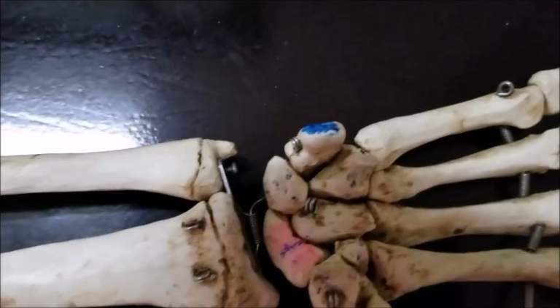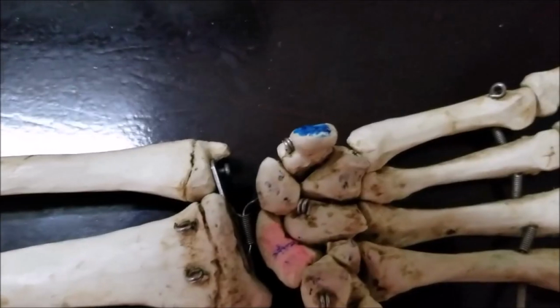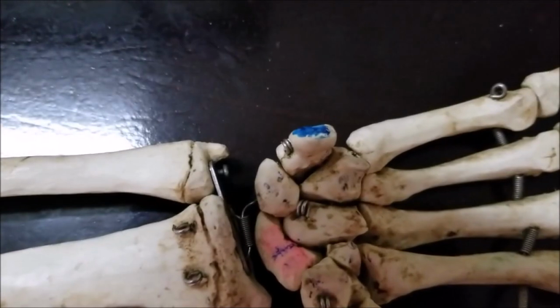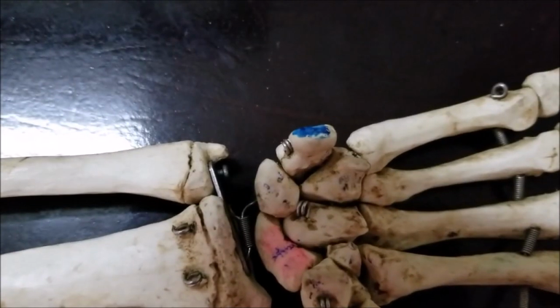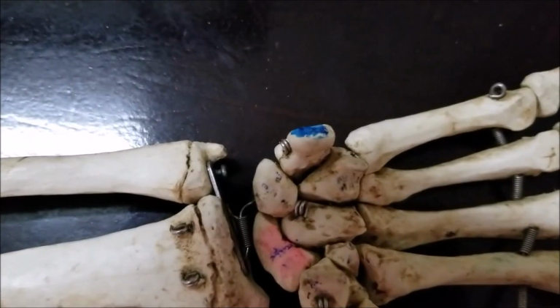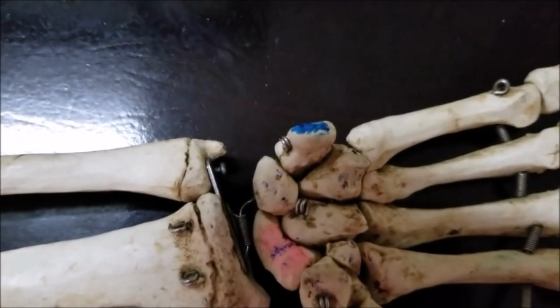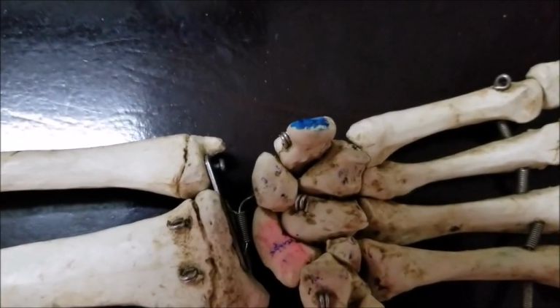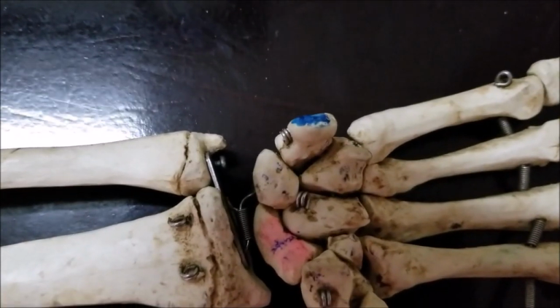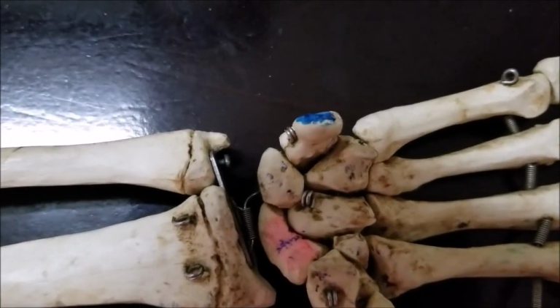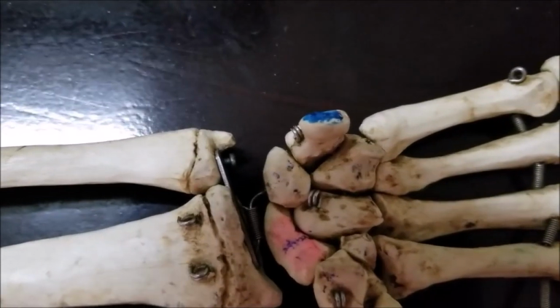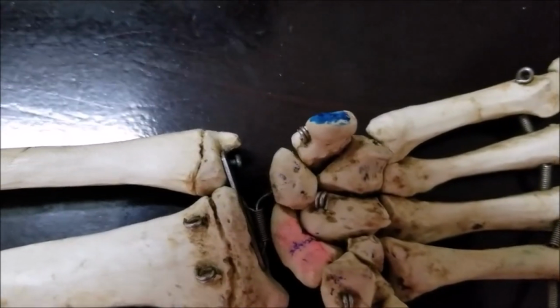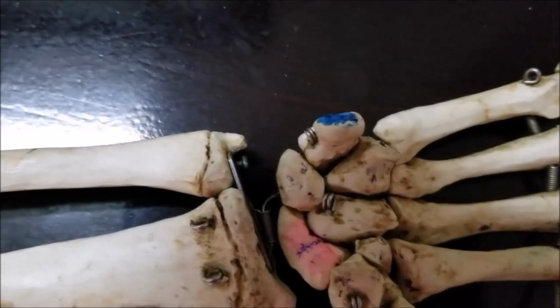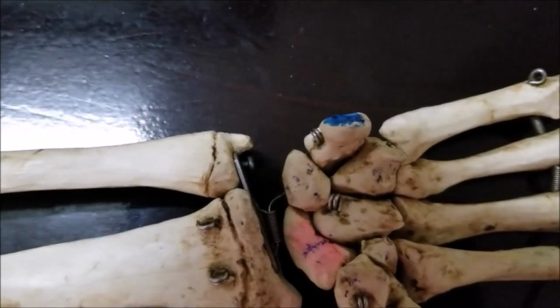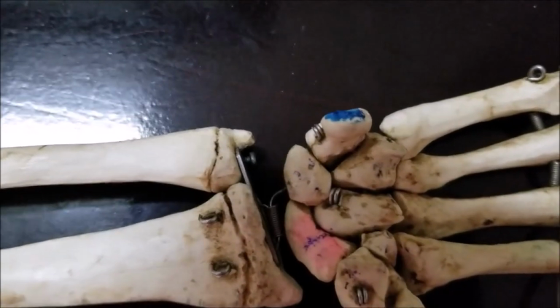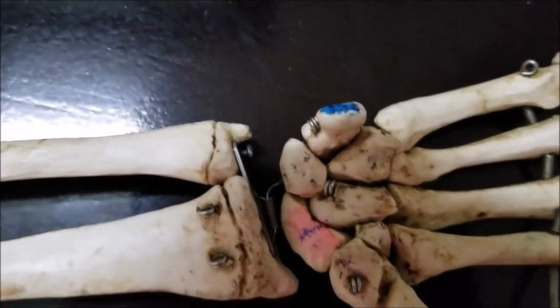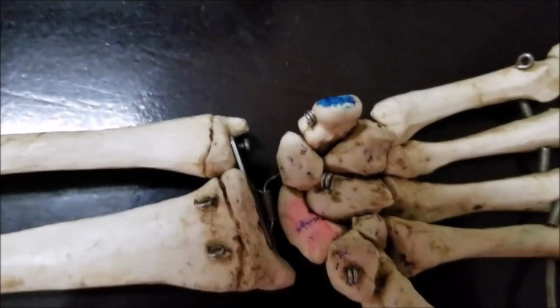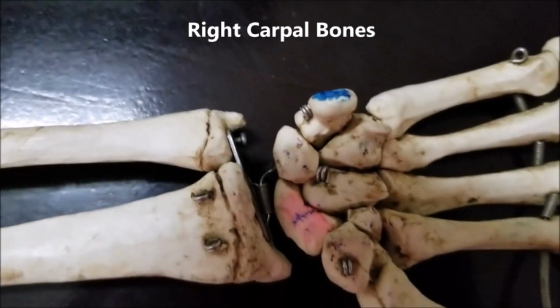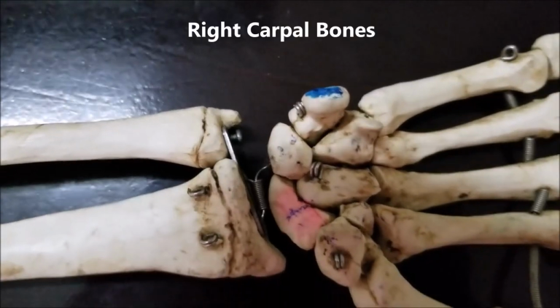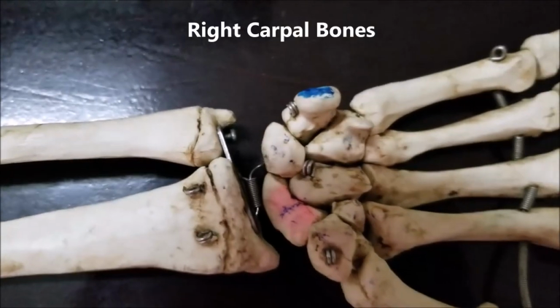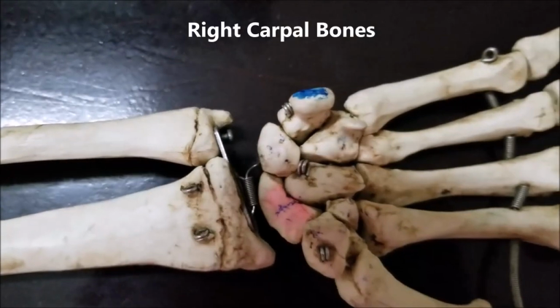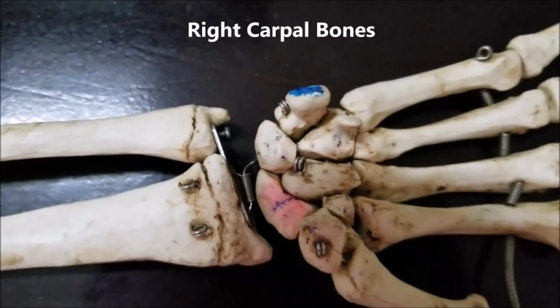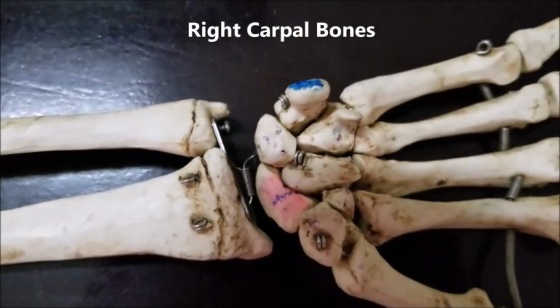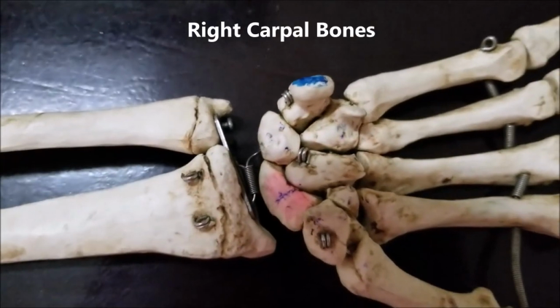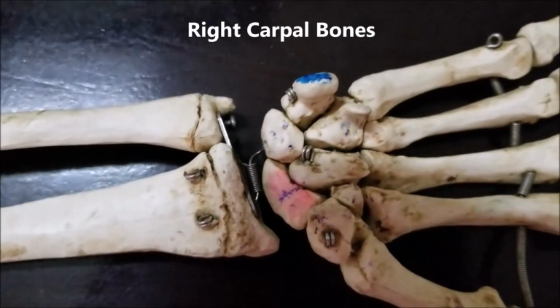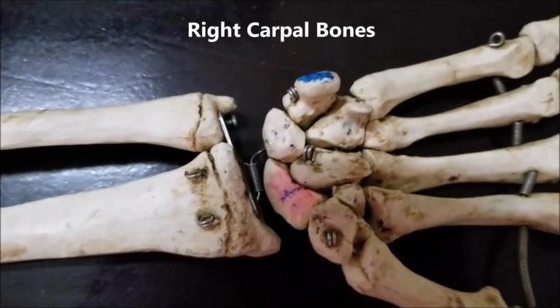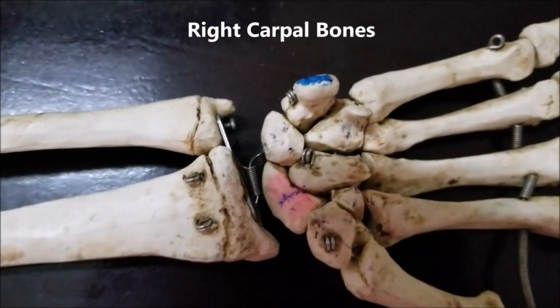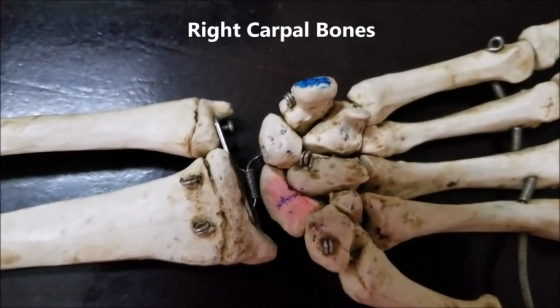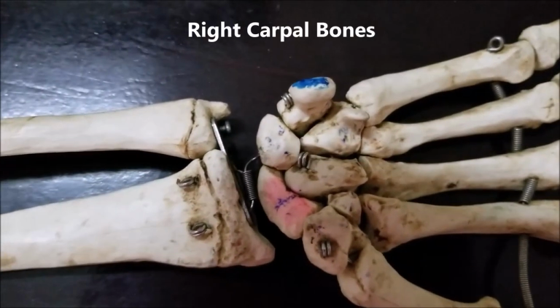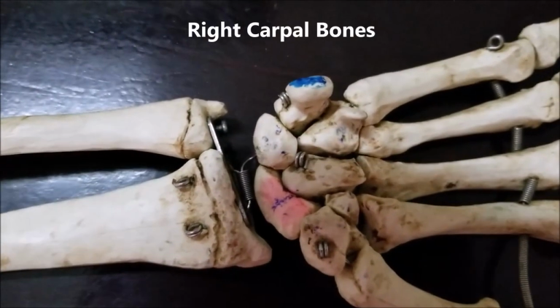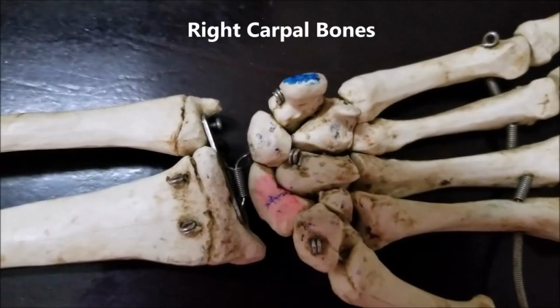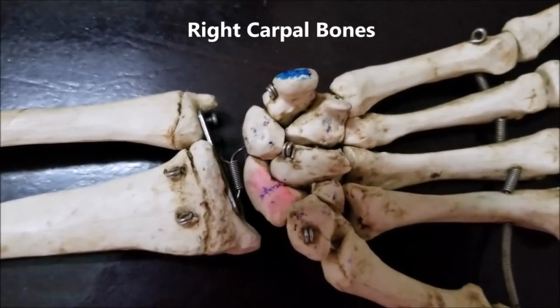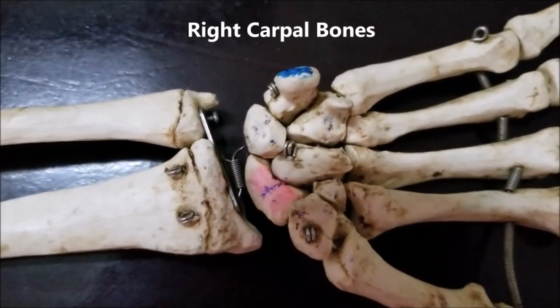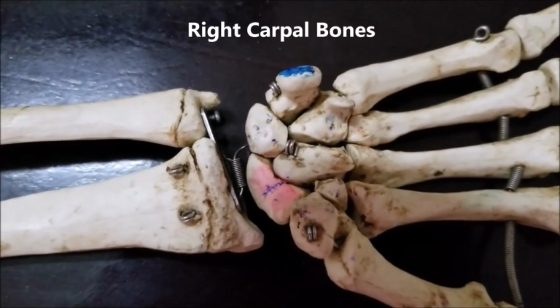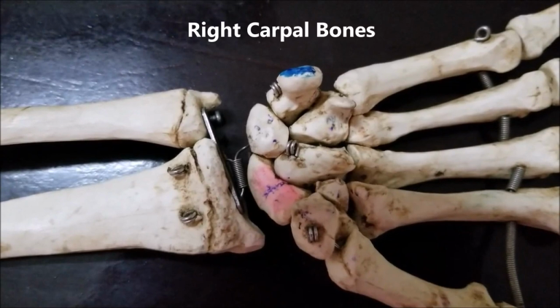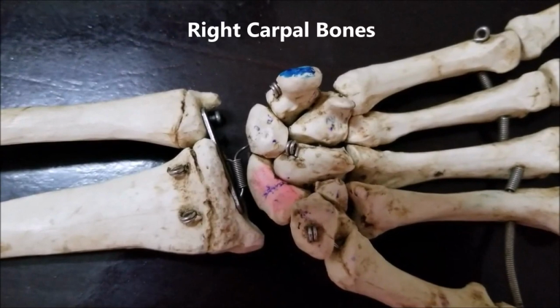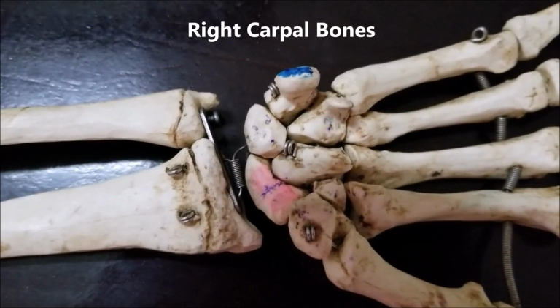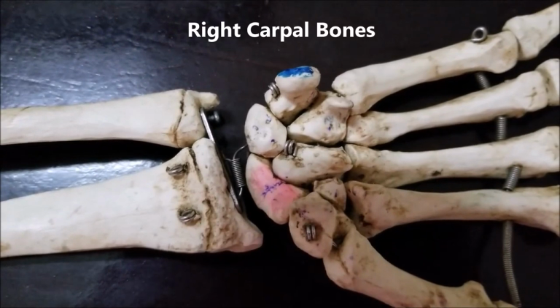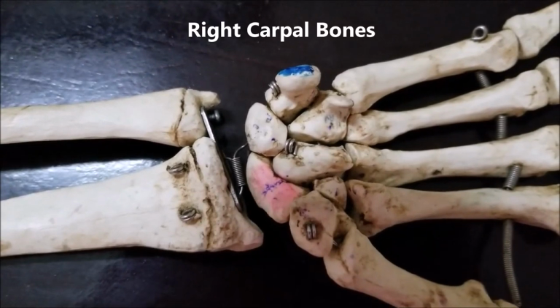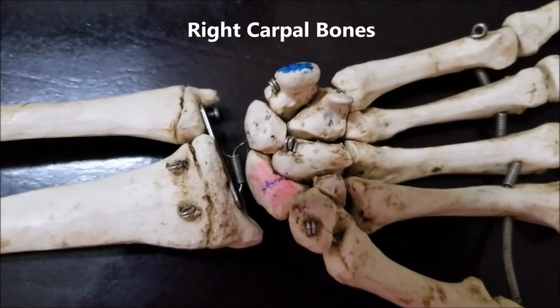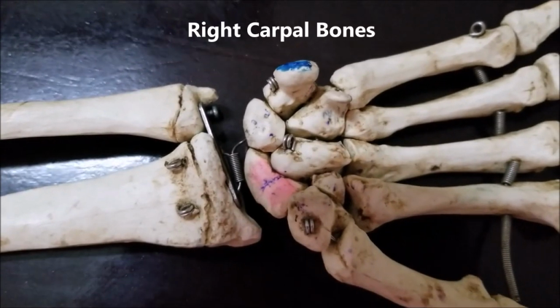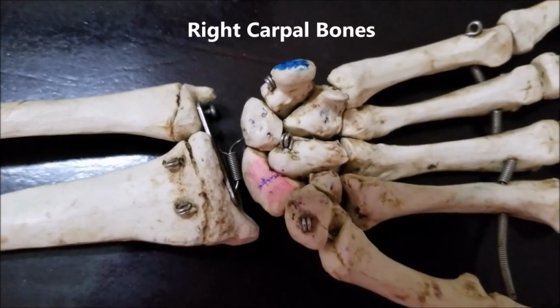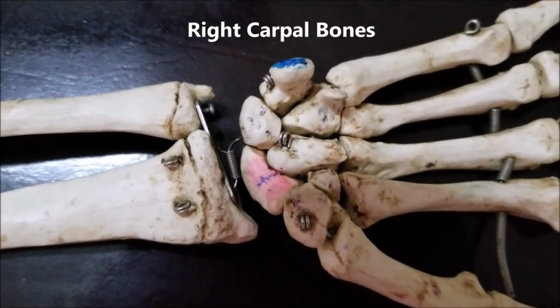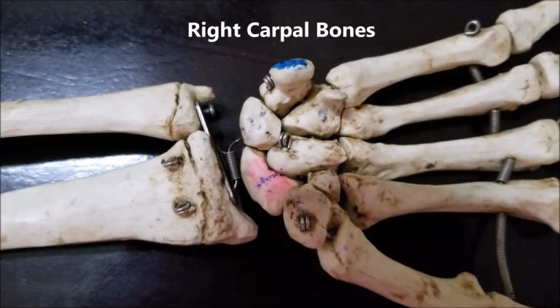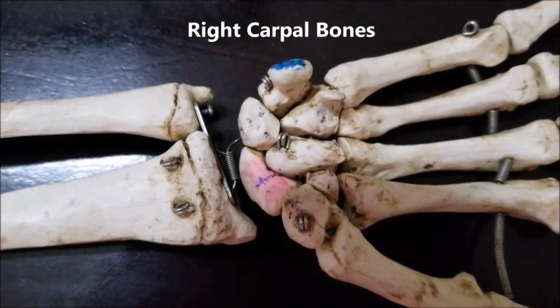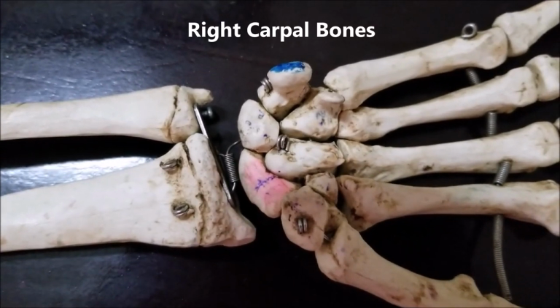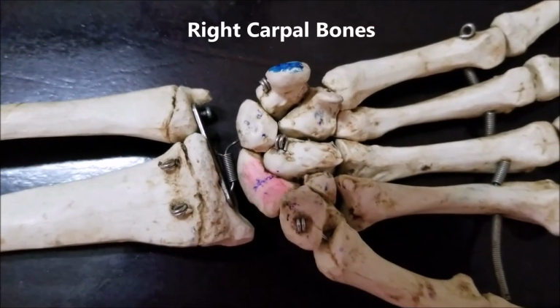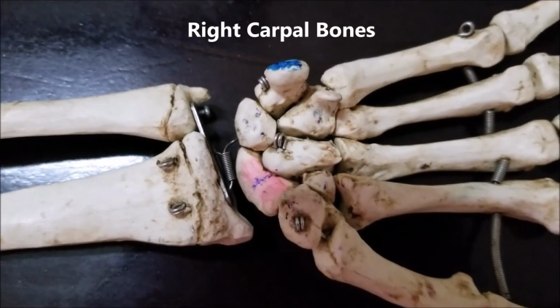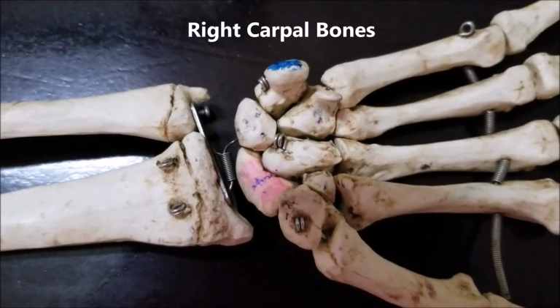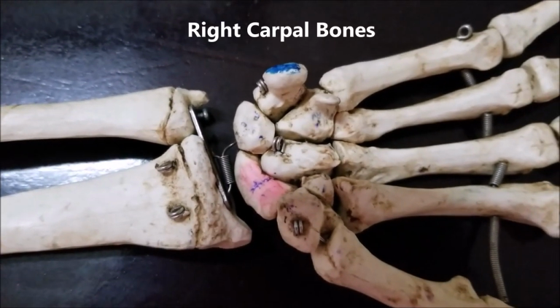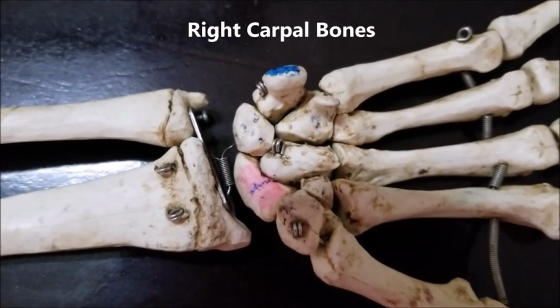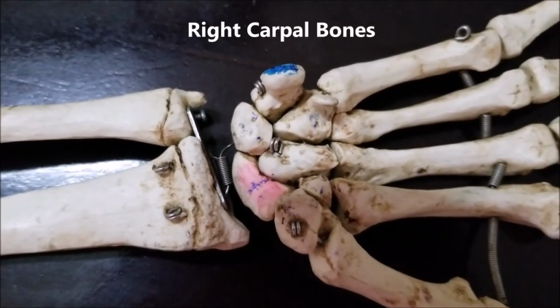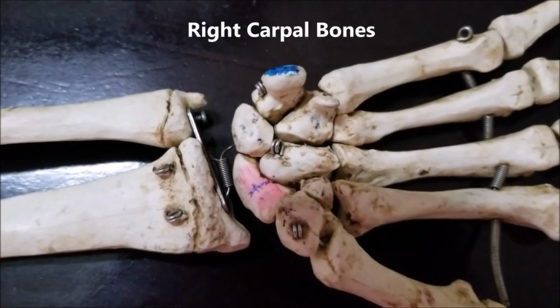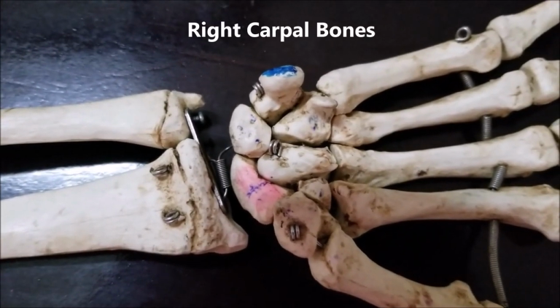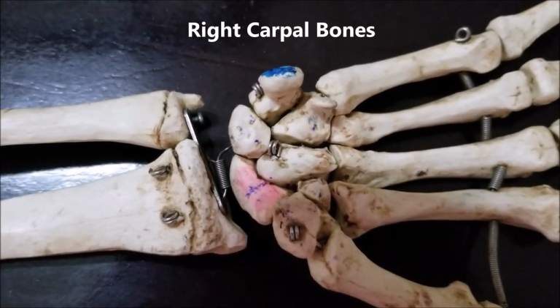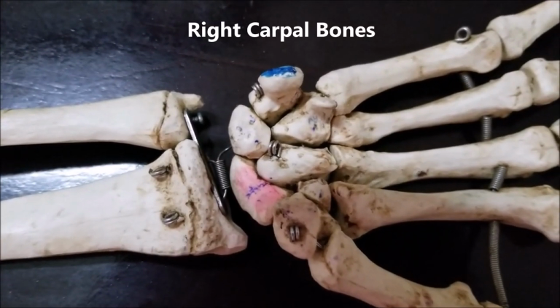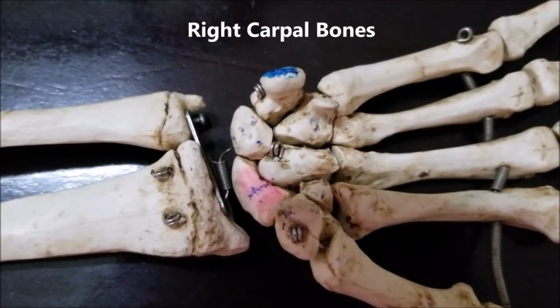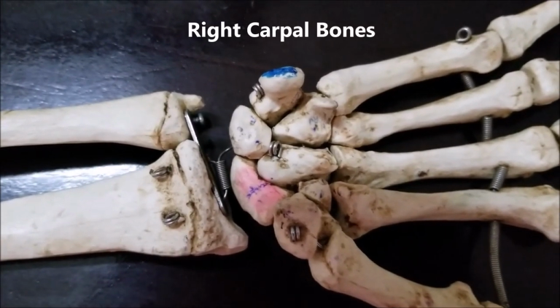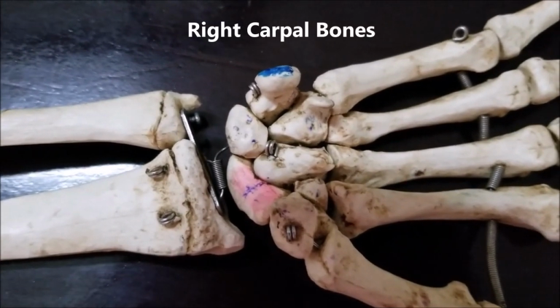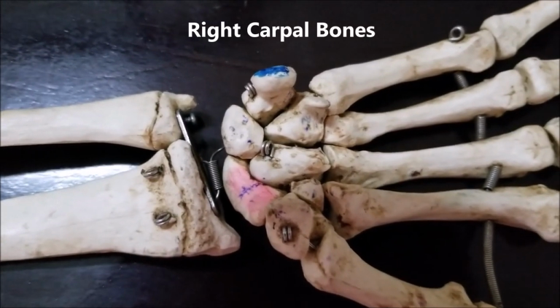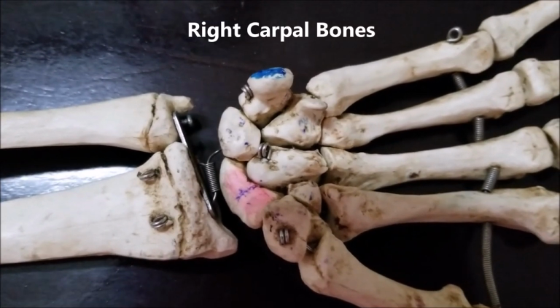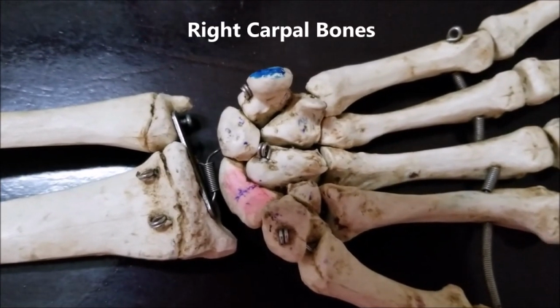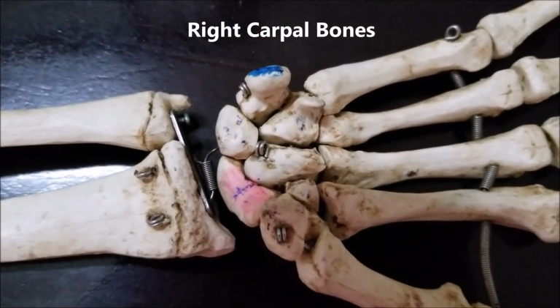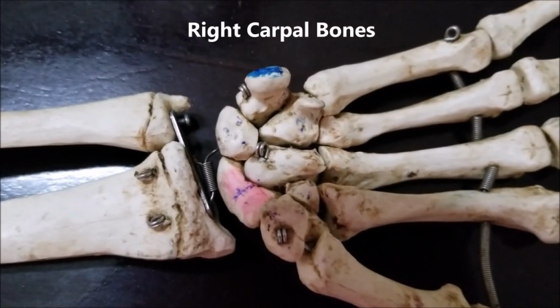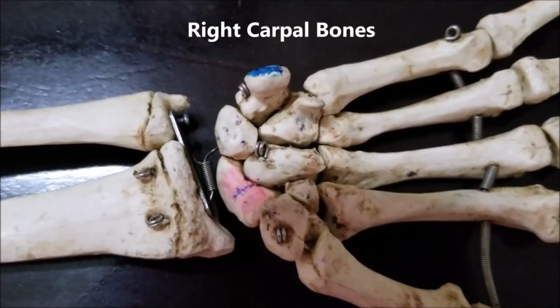Good day everybody, this is Dr. Sanjay Sanyal, professor and department chair. This is going to be a demonstration of the carpal bones and their associated joints.